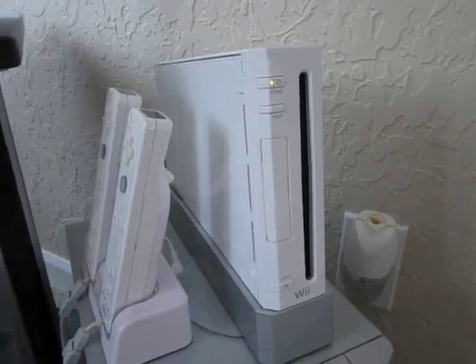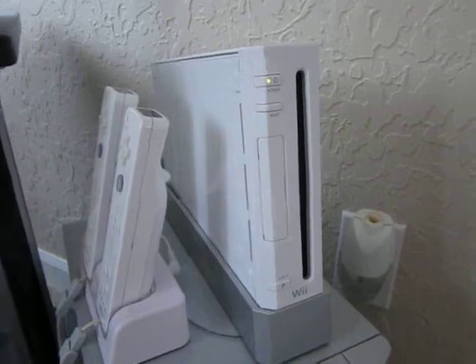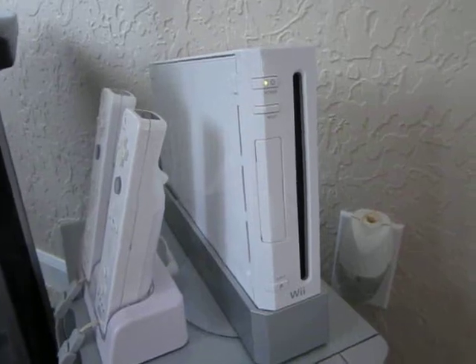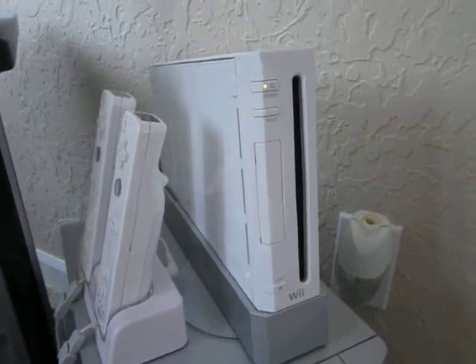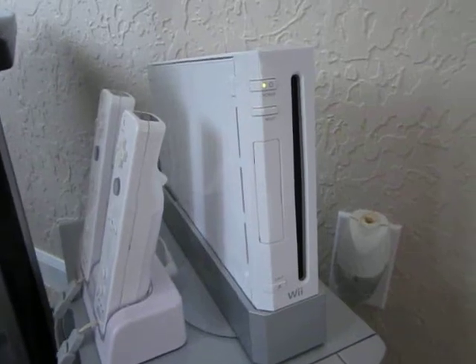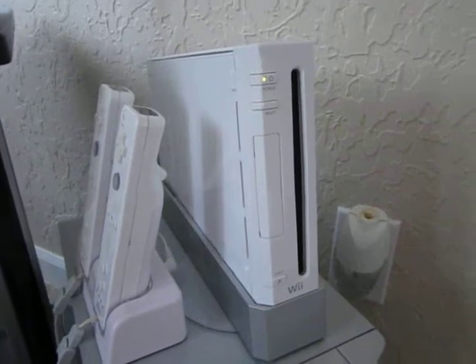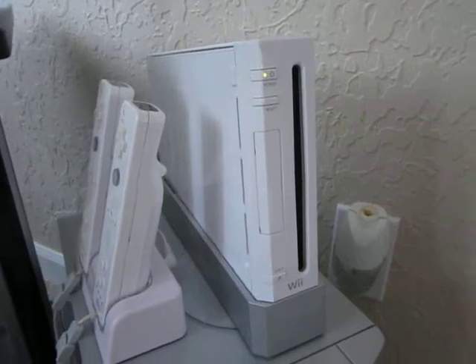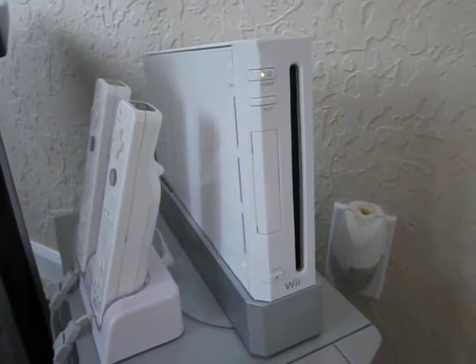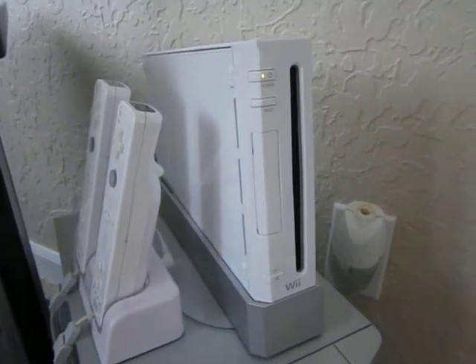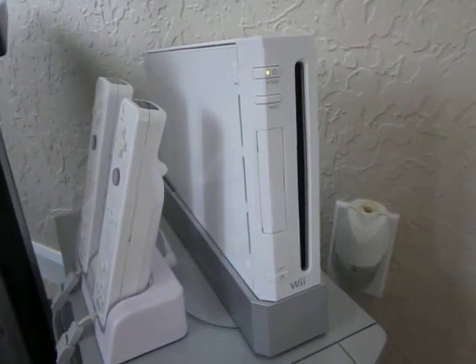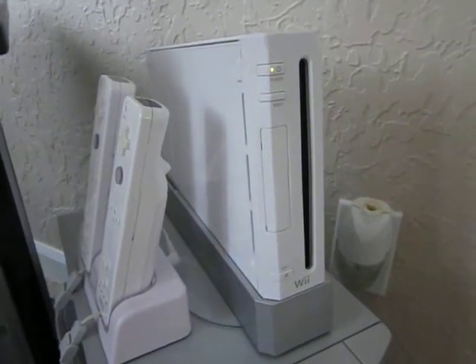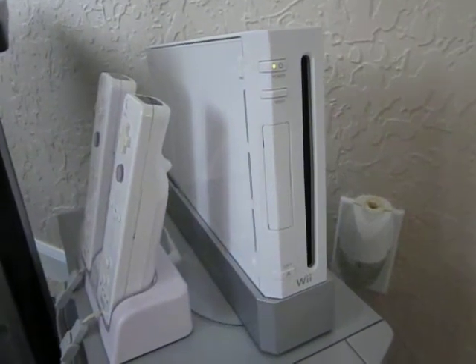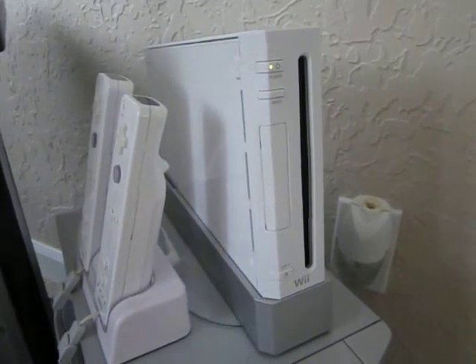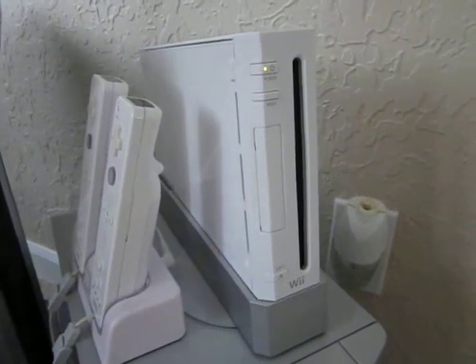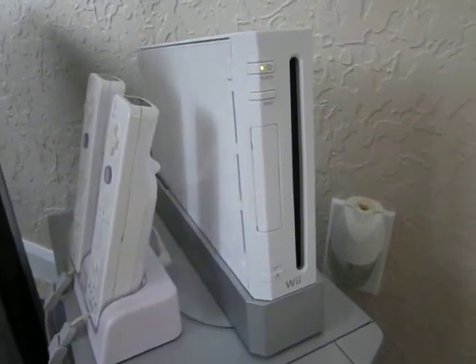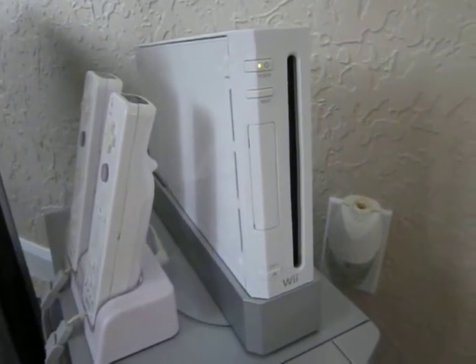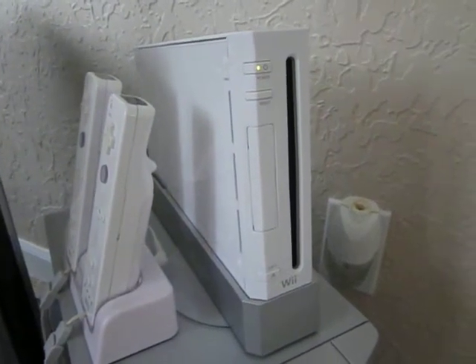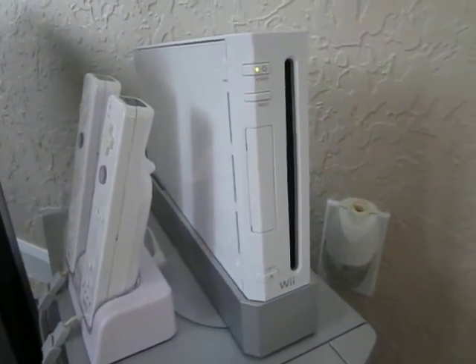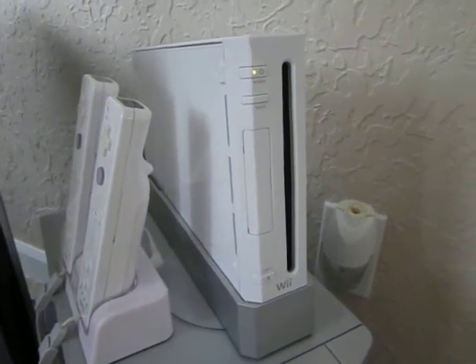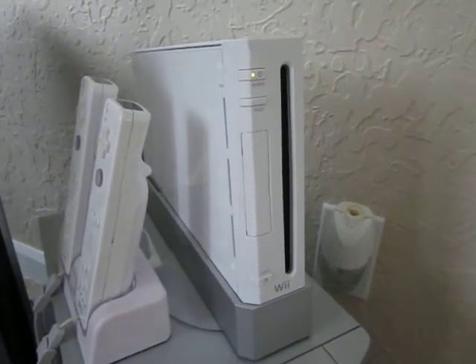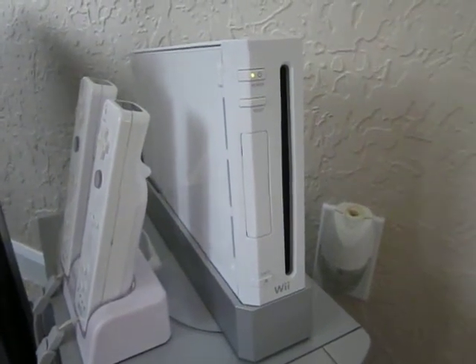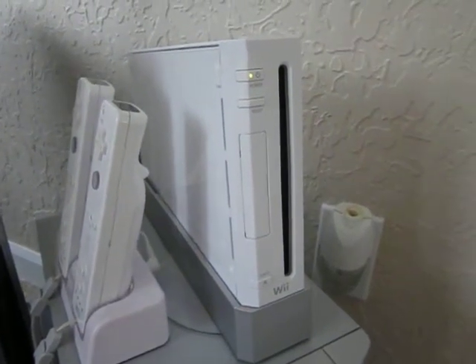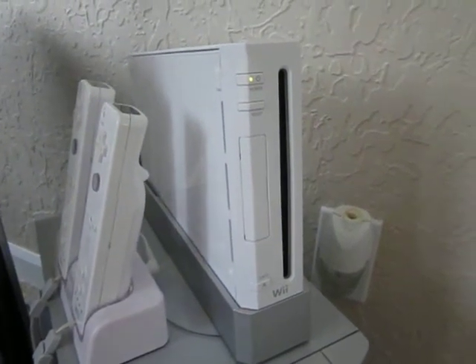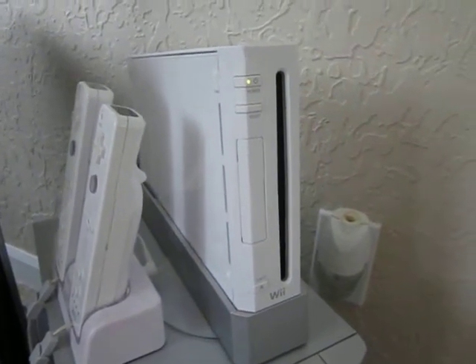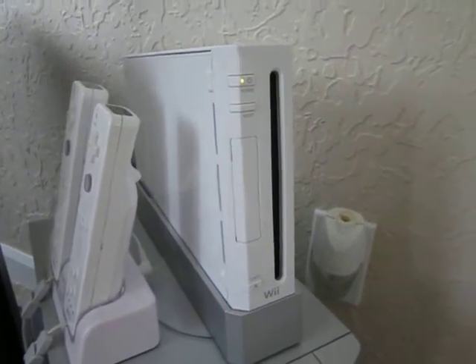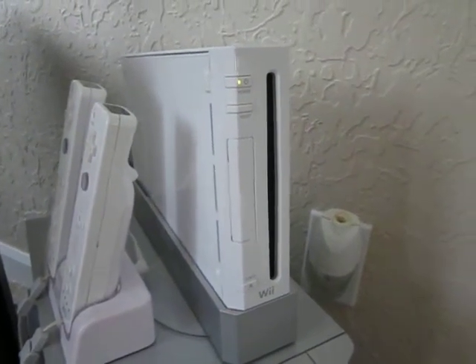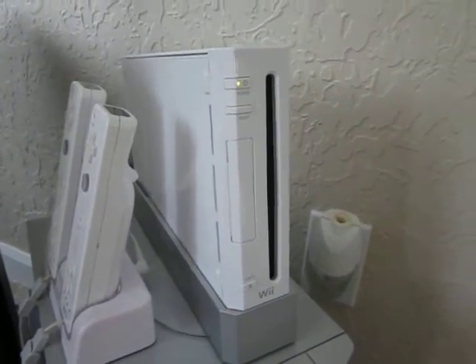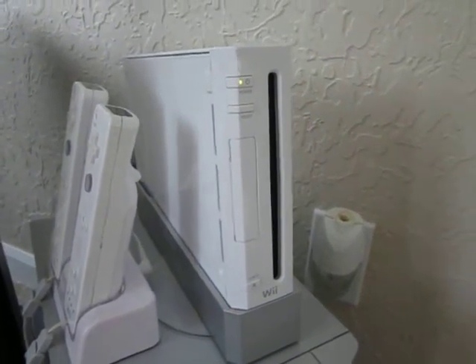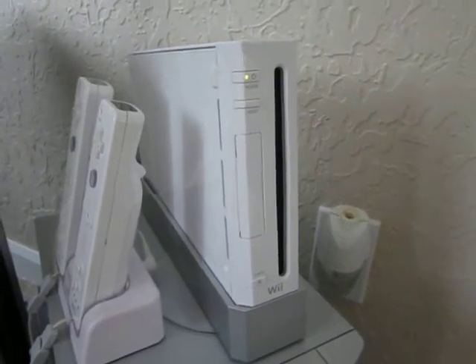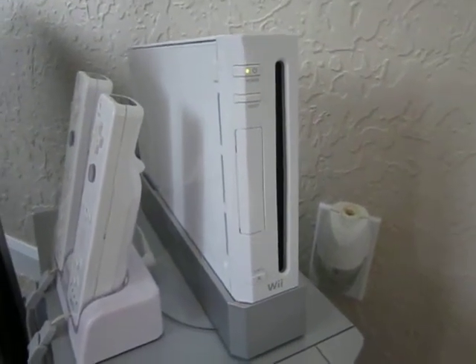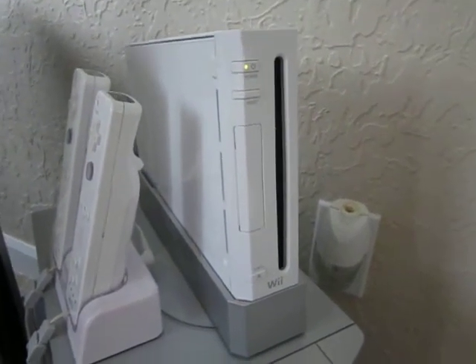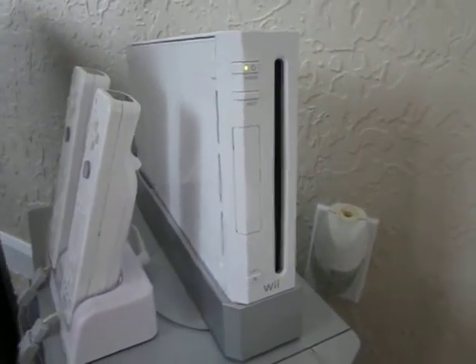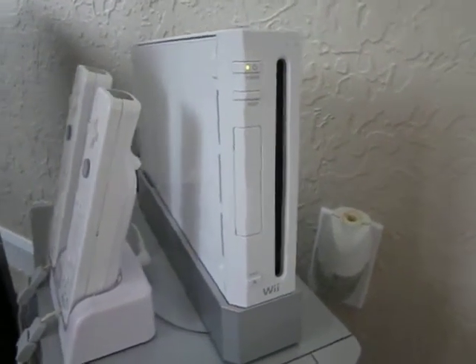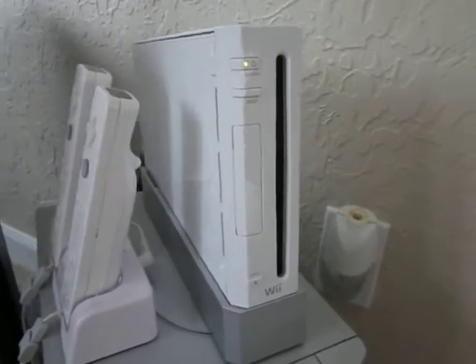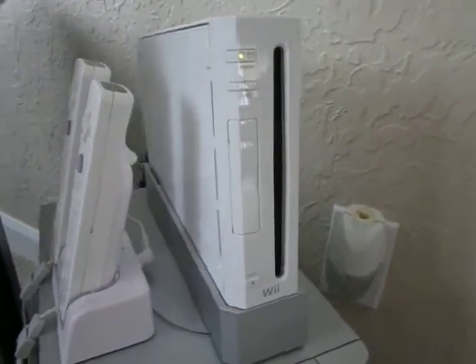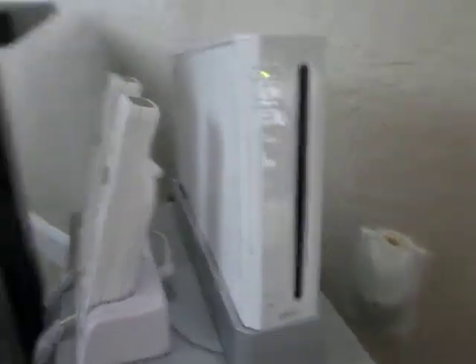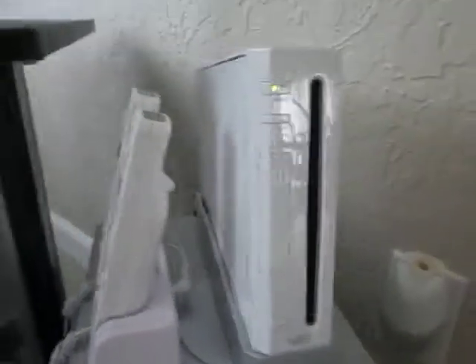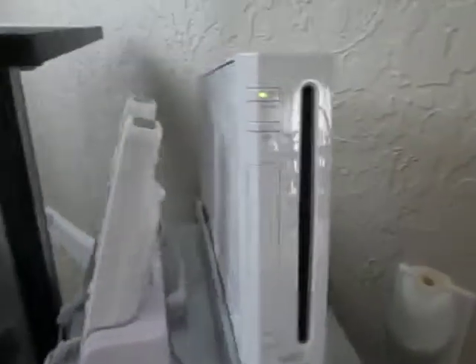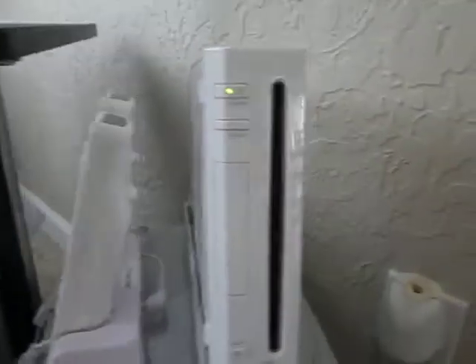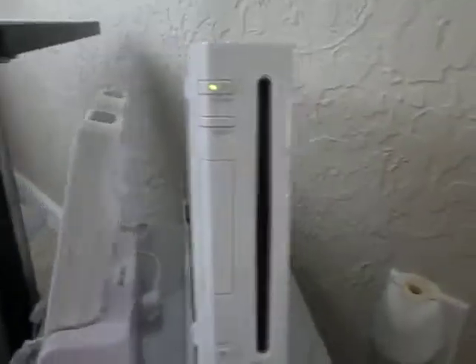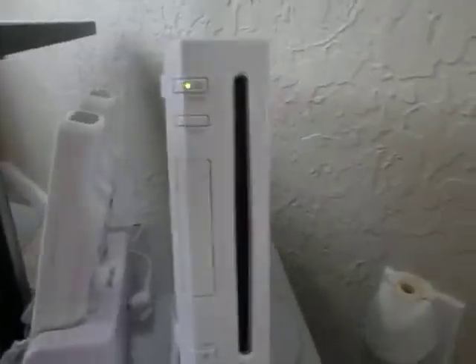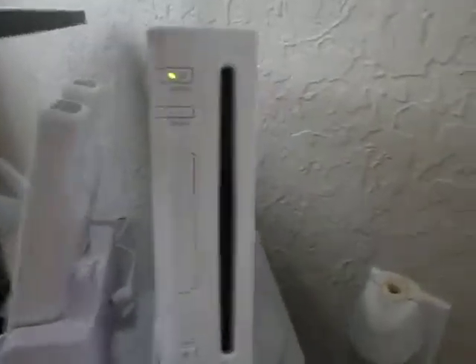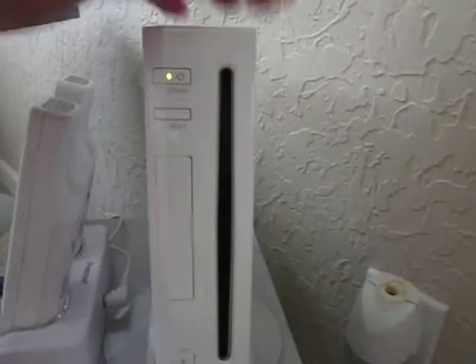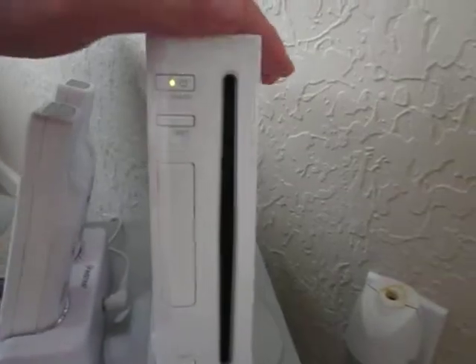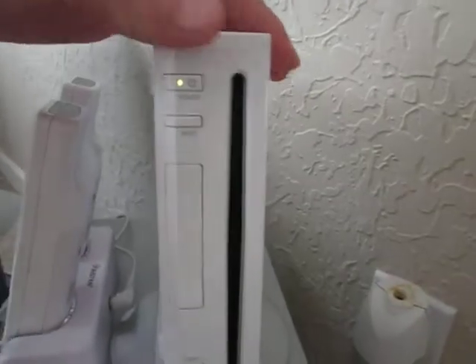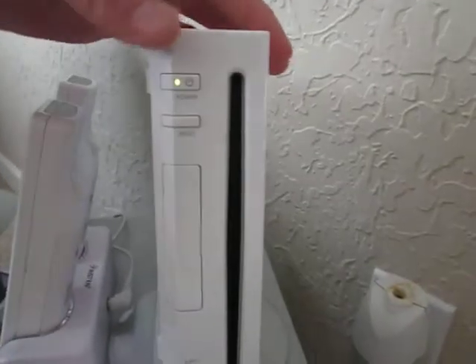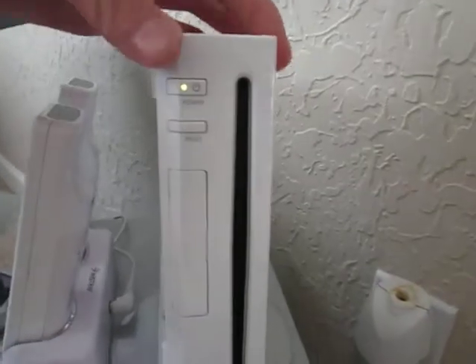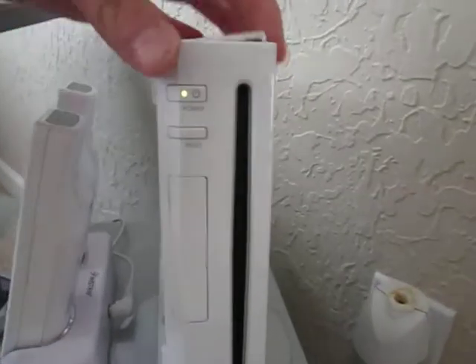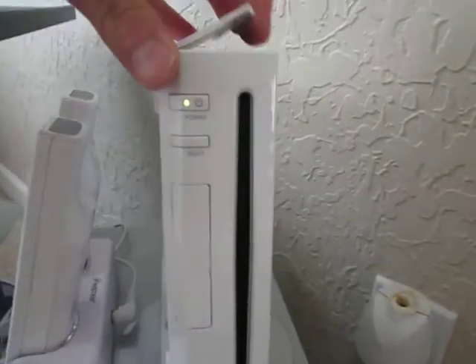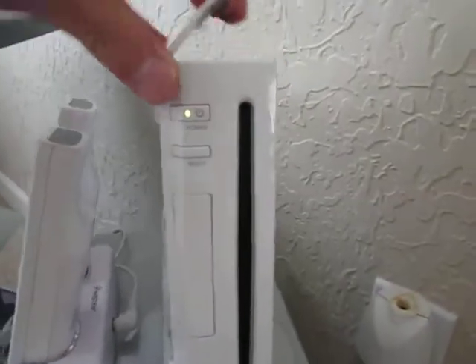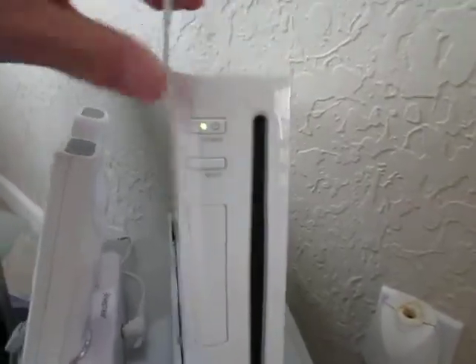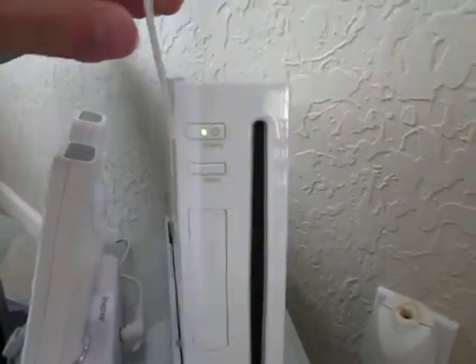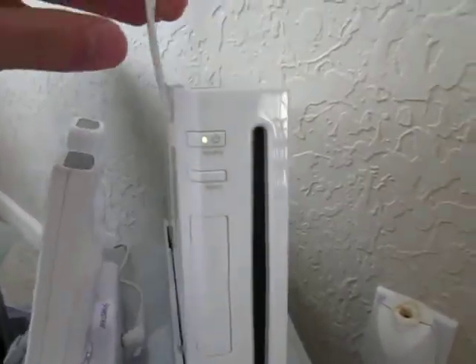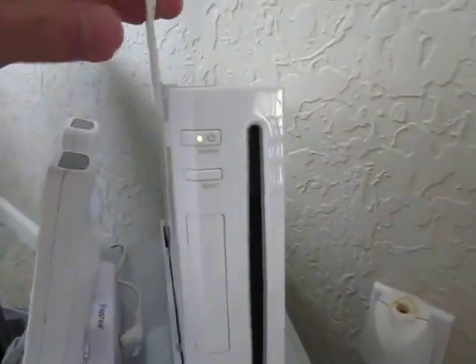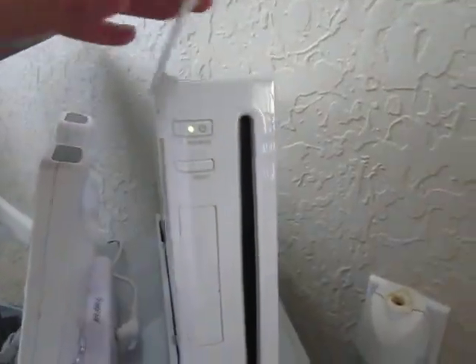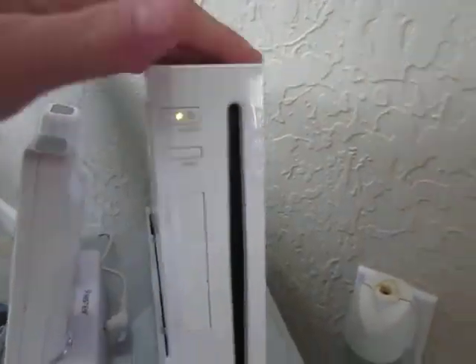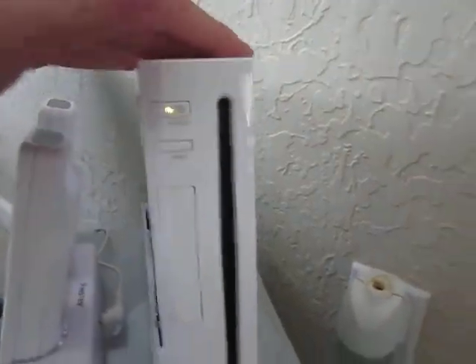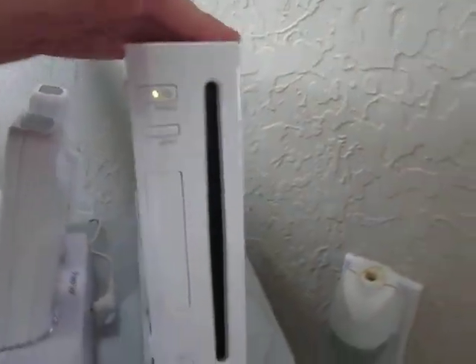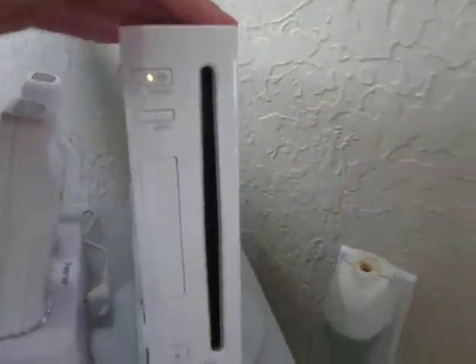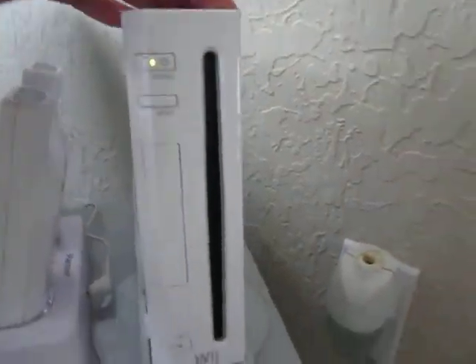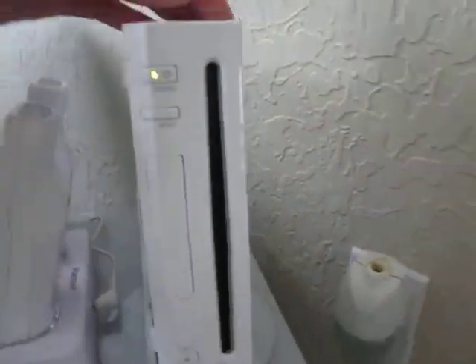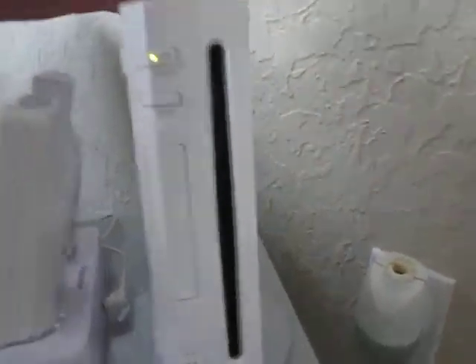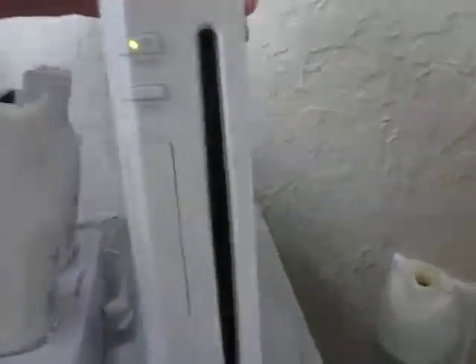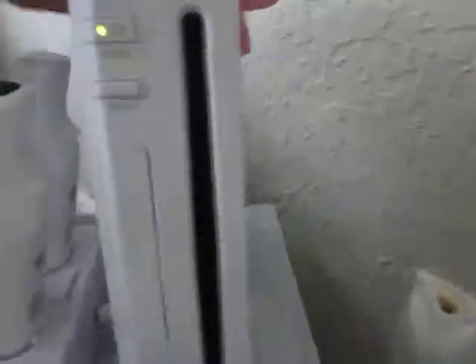Hey guys, Kevin here again, filling in on behalf of Mr. TechReviewers staff. Here today reviewing the Nintendo Wii hardware.